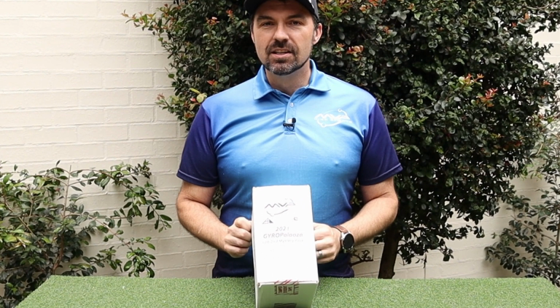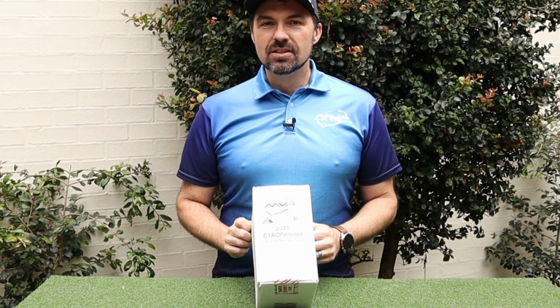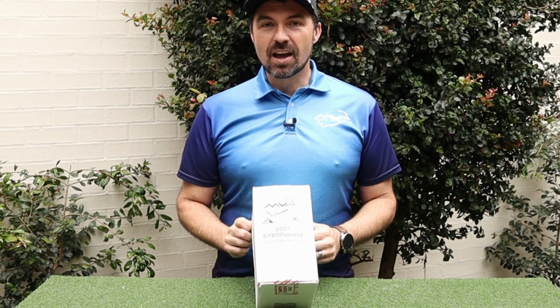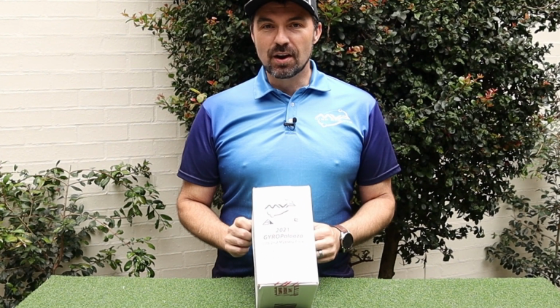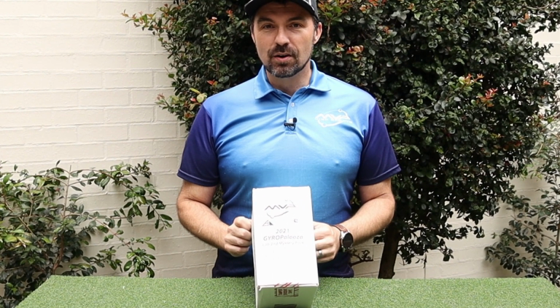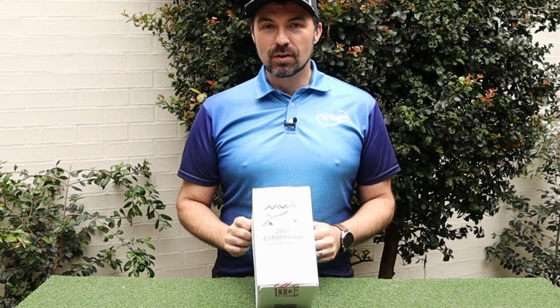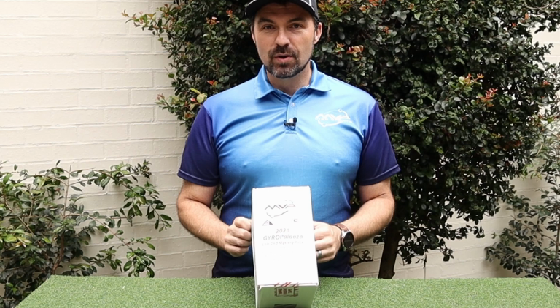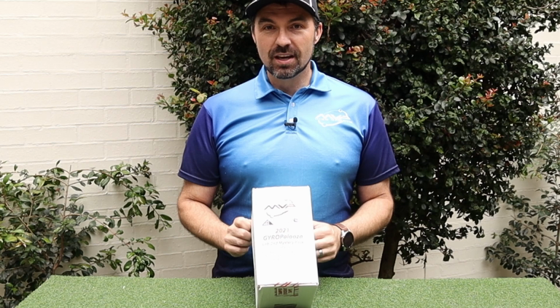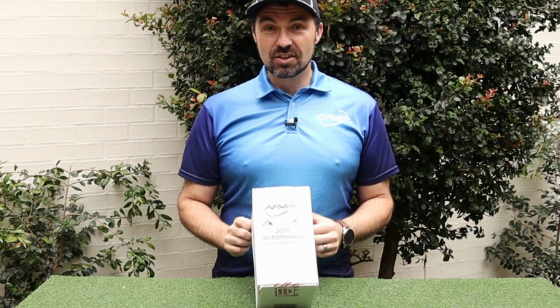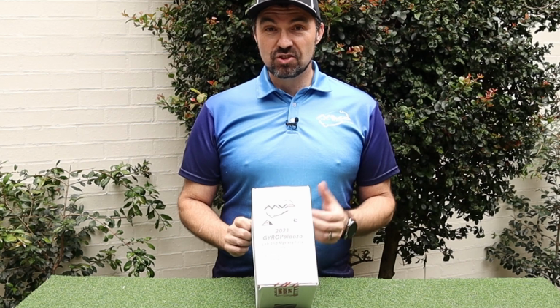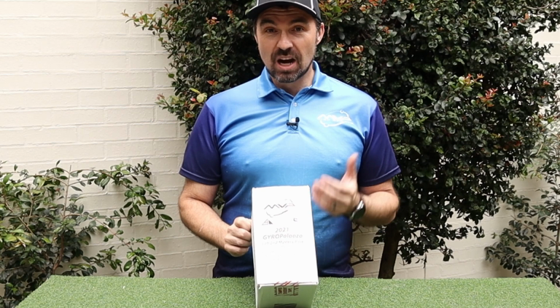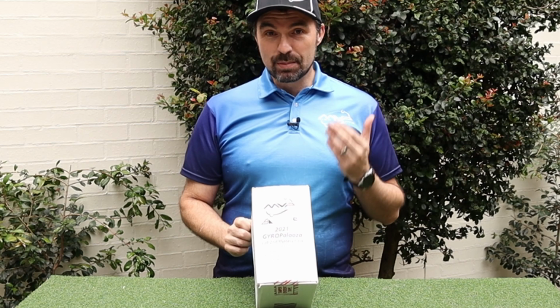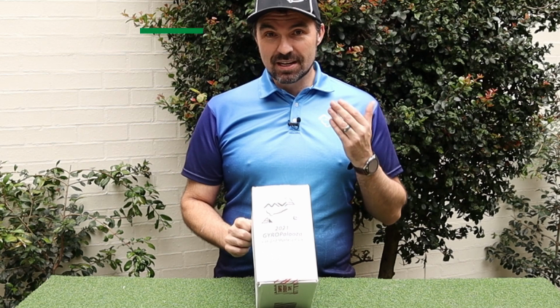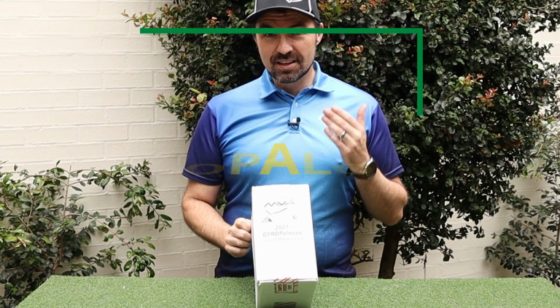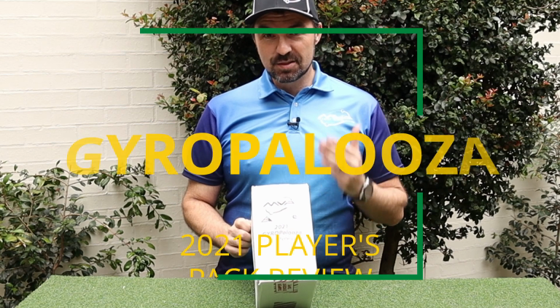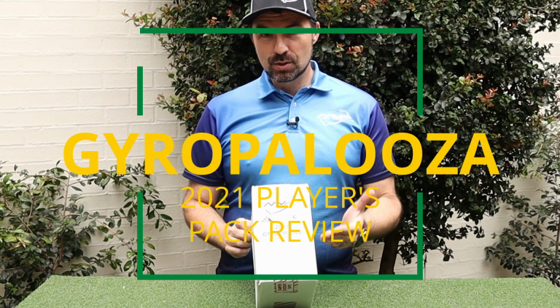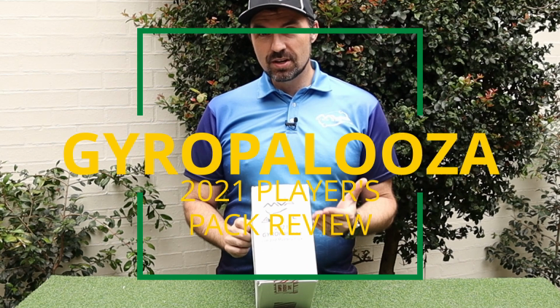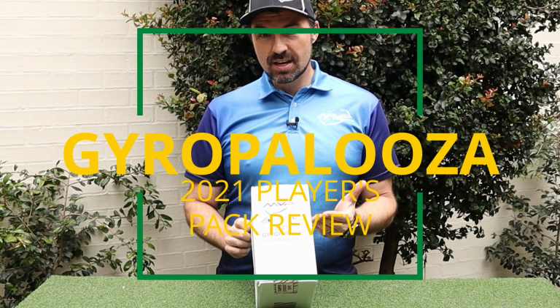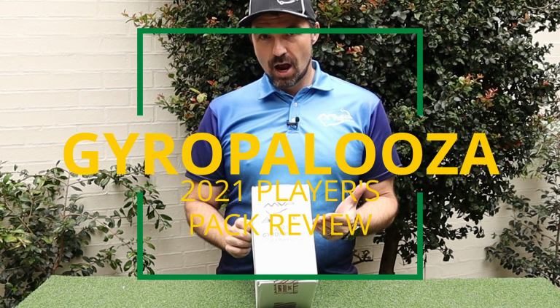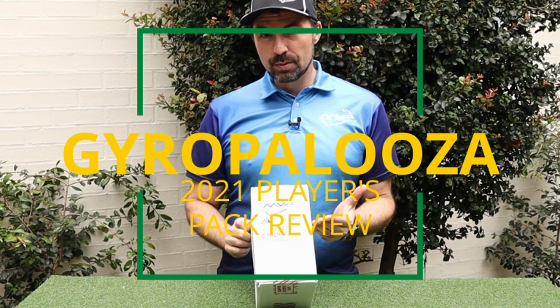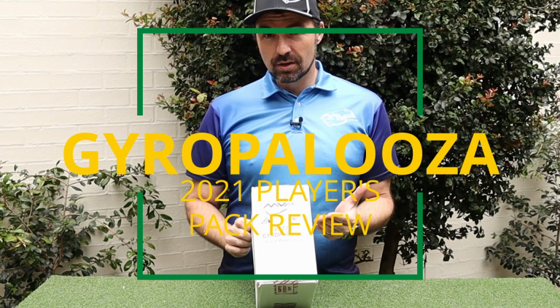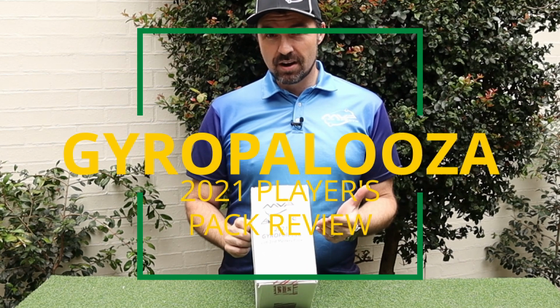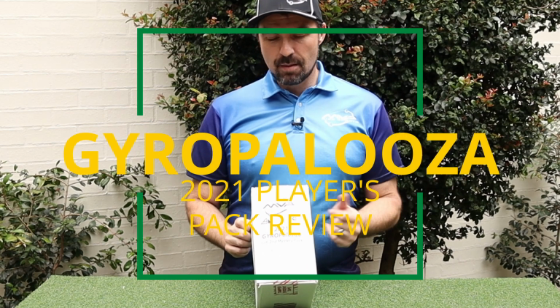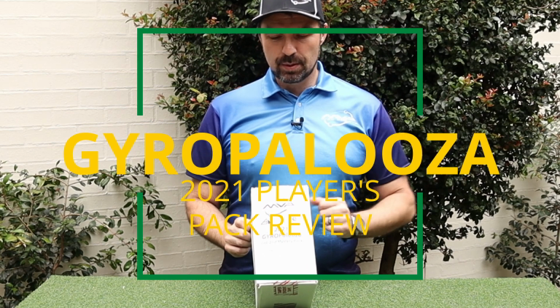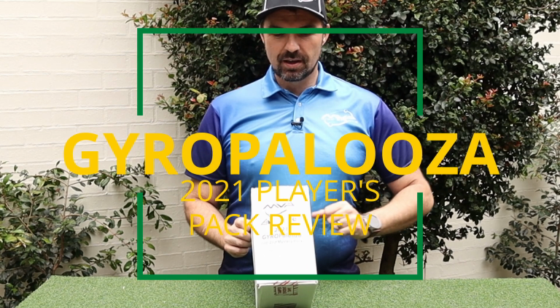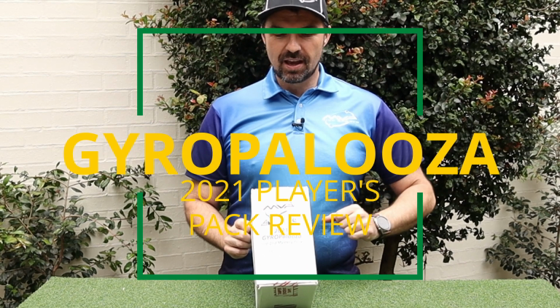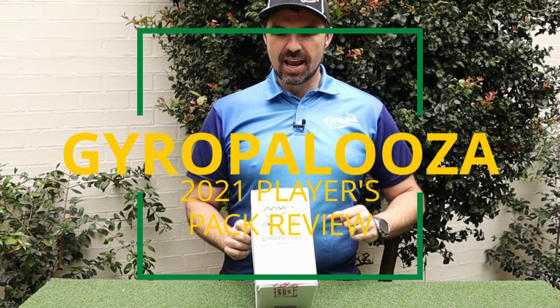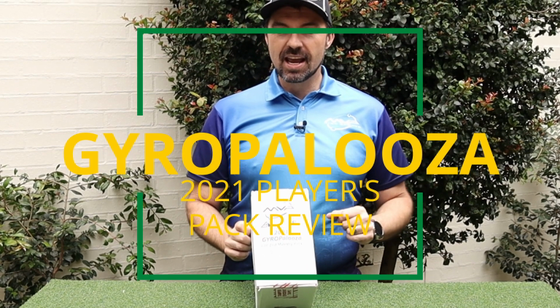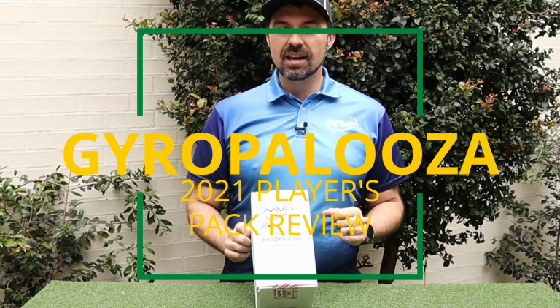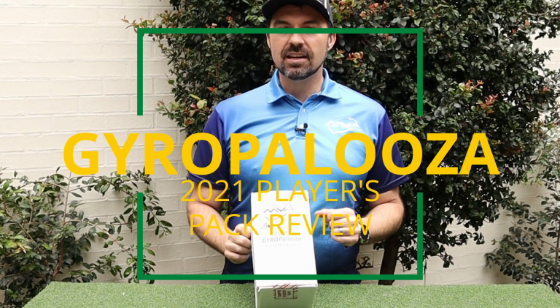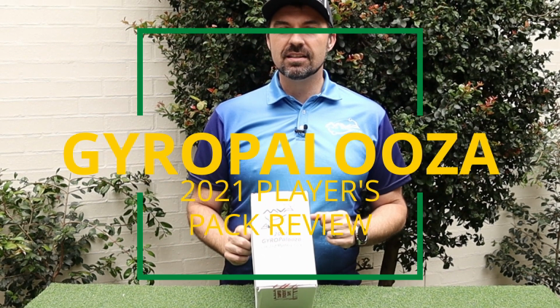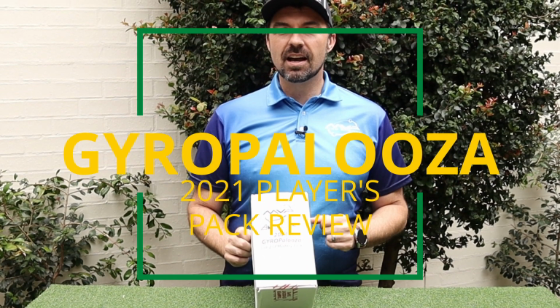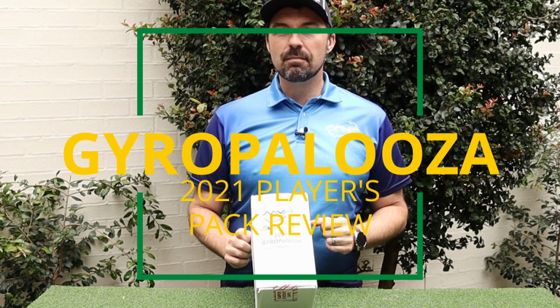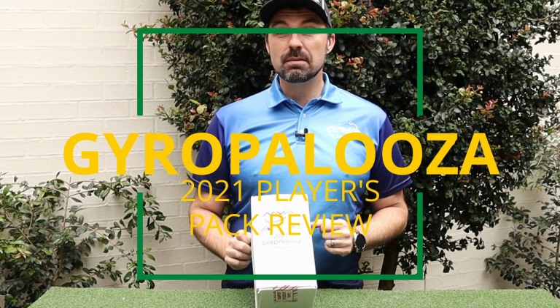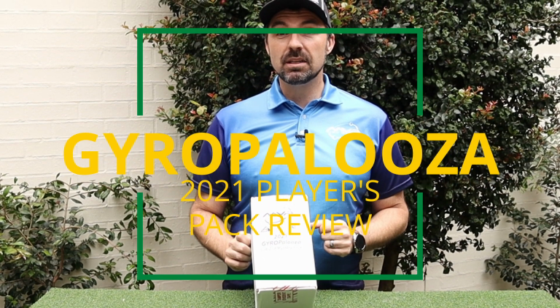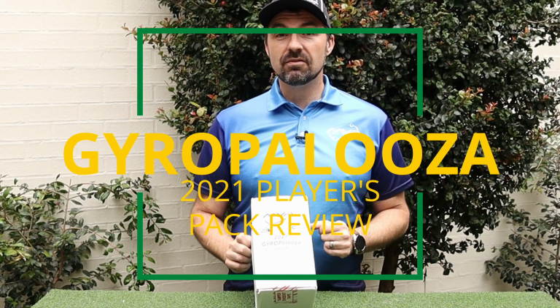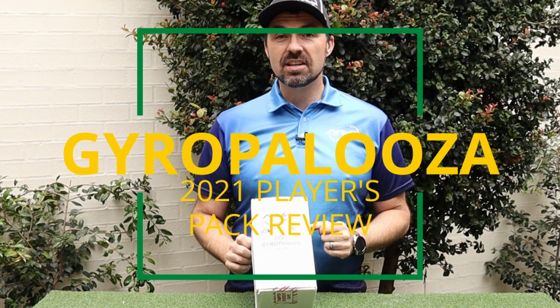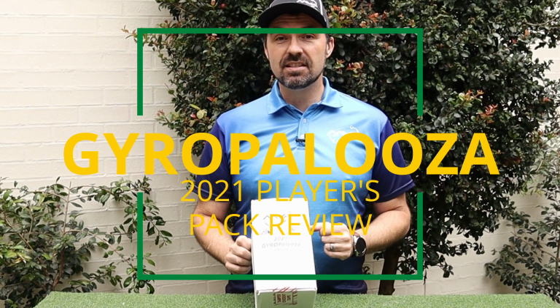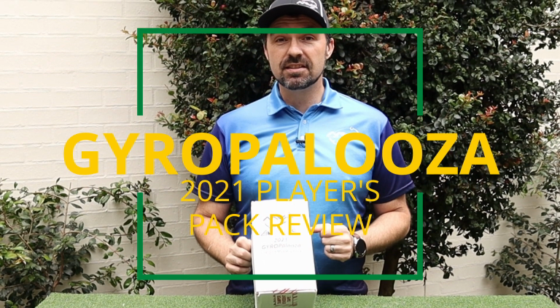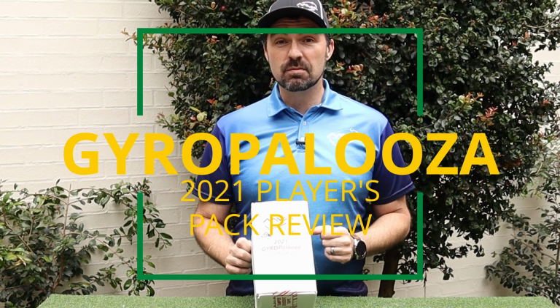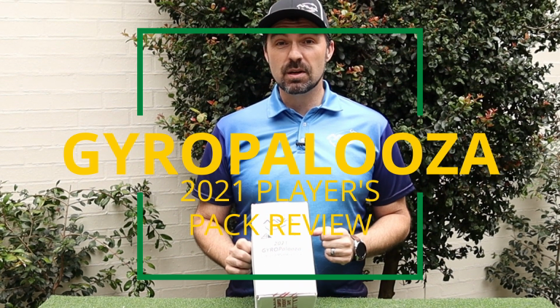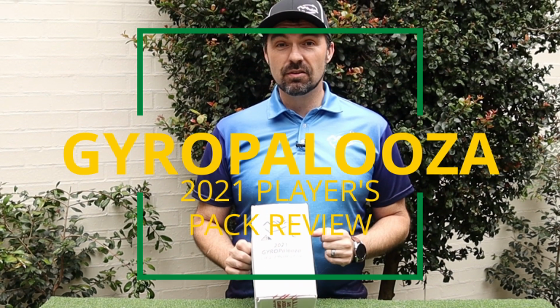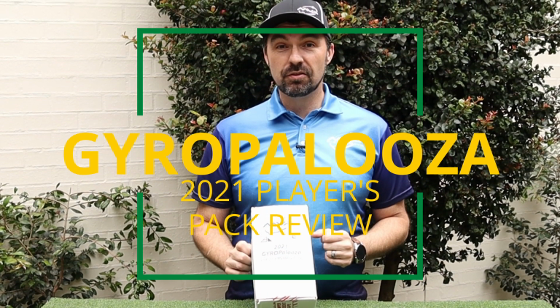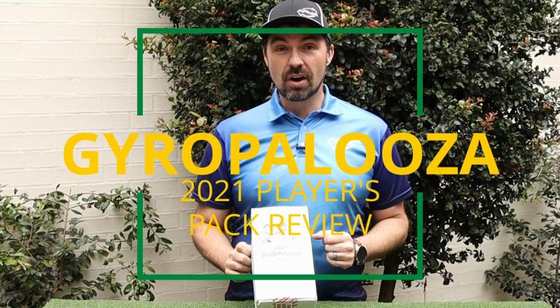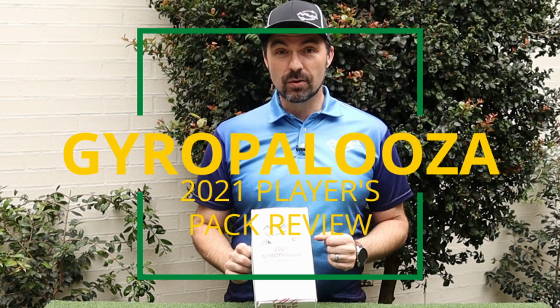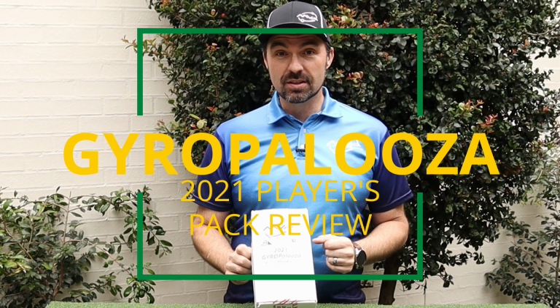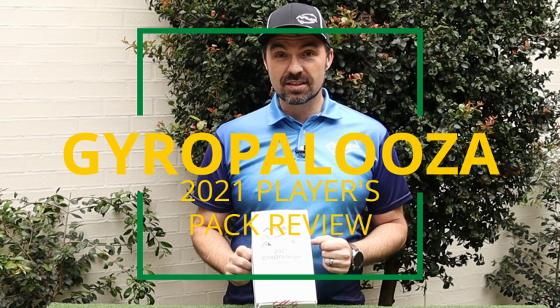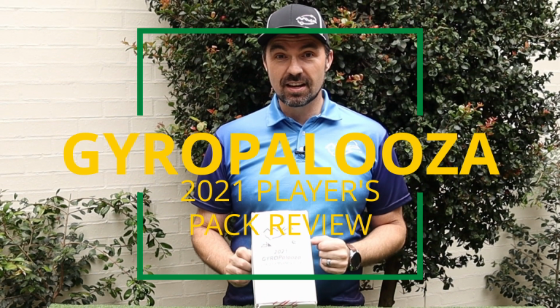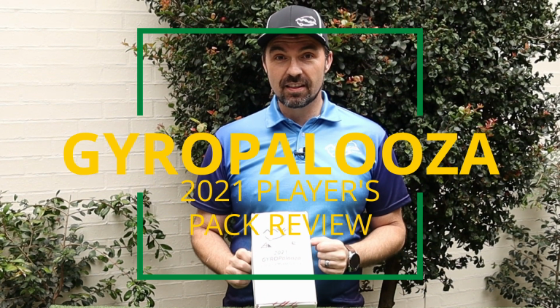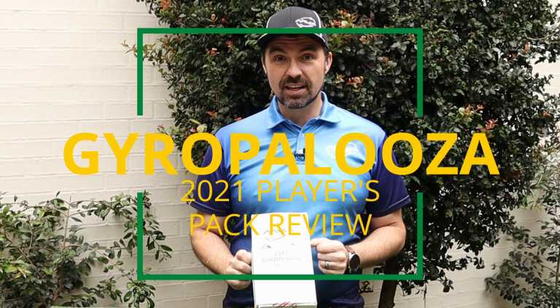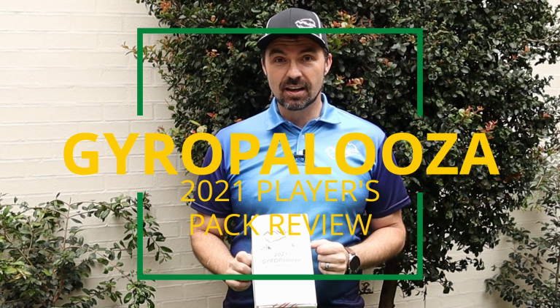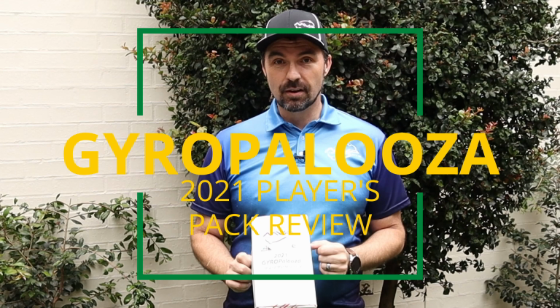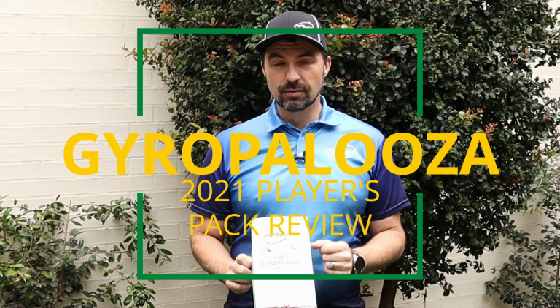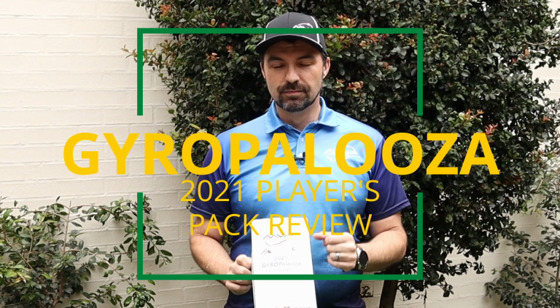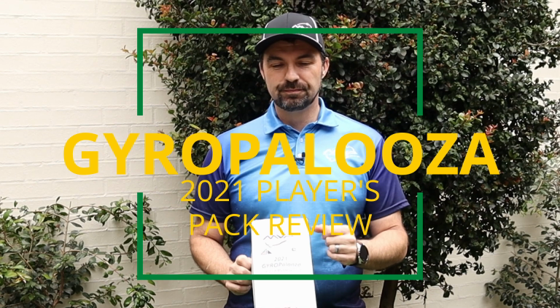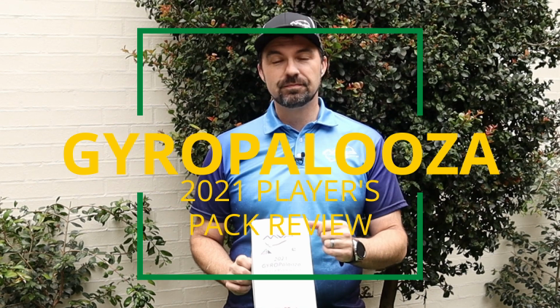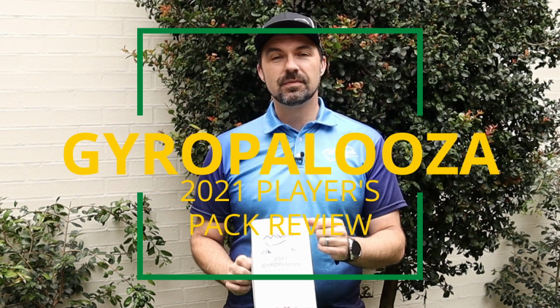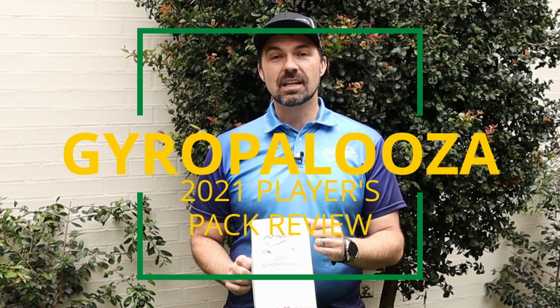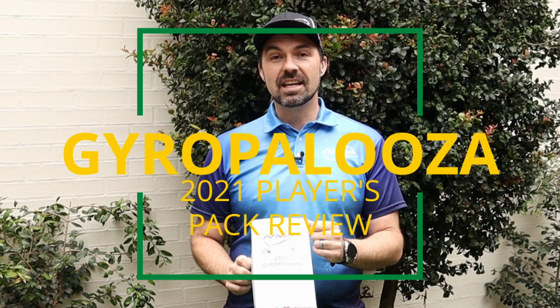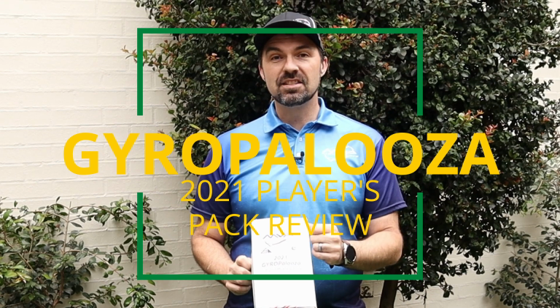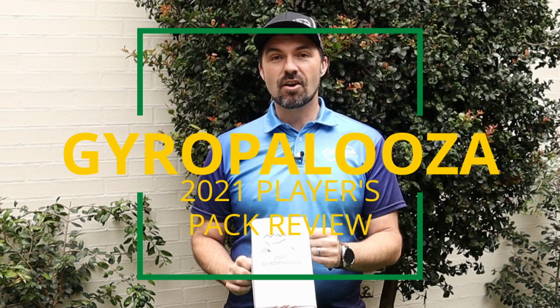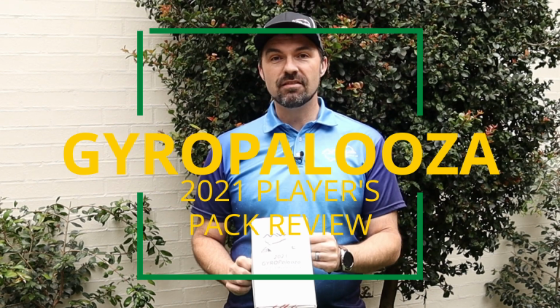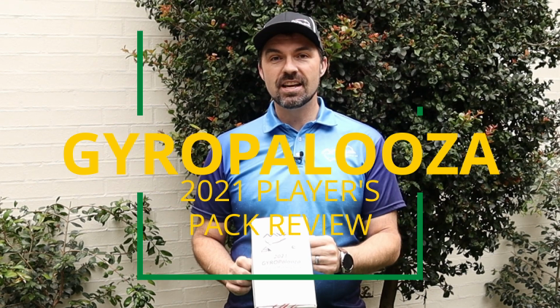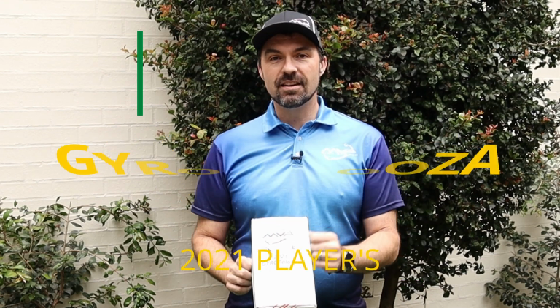So we're going to jump into this beauty, open her up, maybe give these discs a bit of a throw and see how they go. Let's dive in.